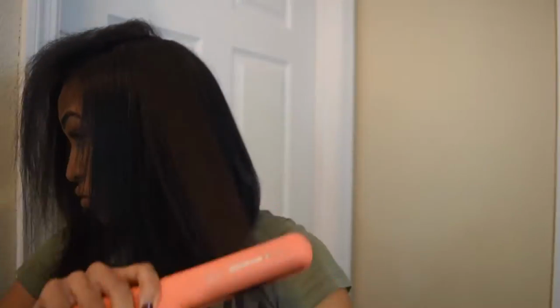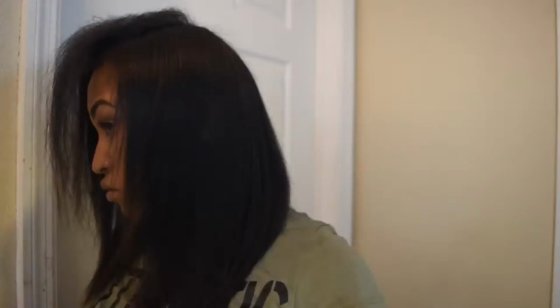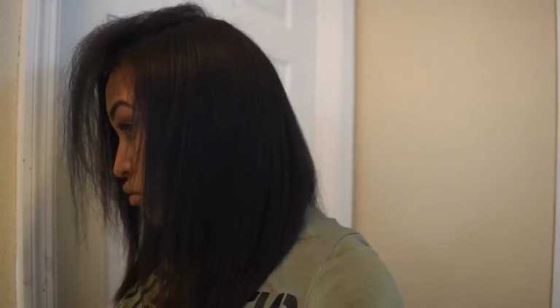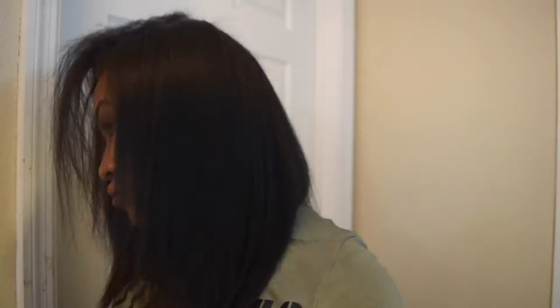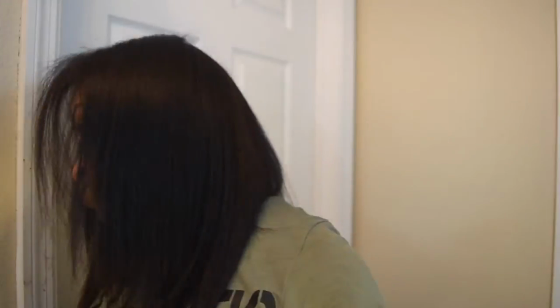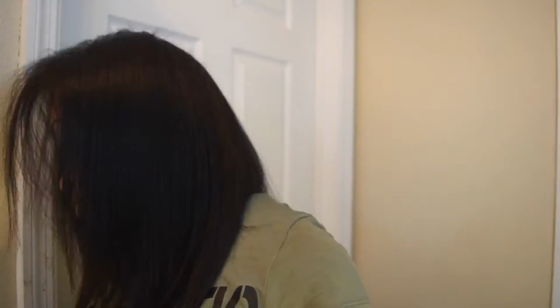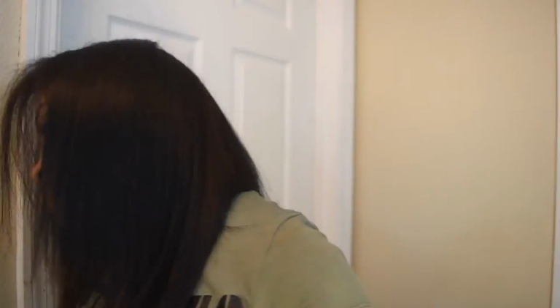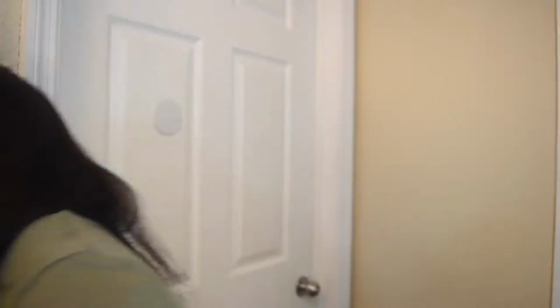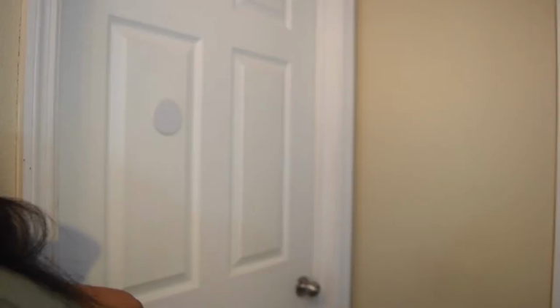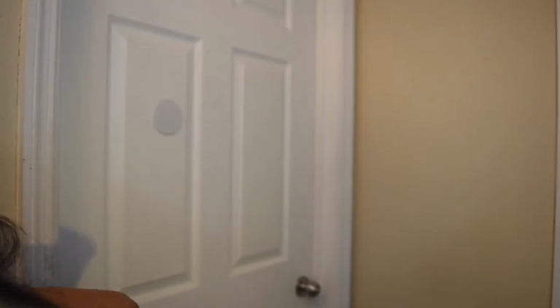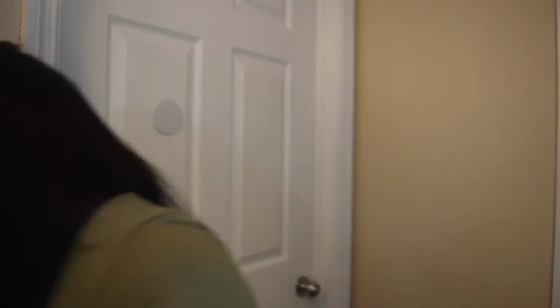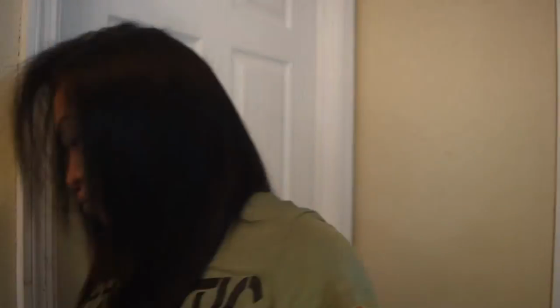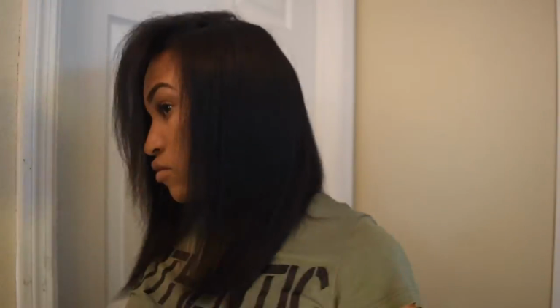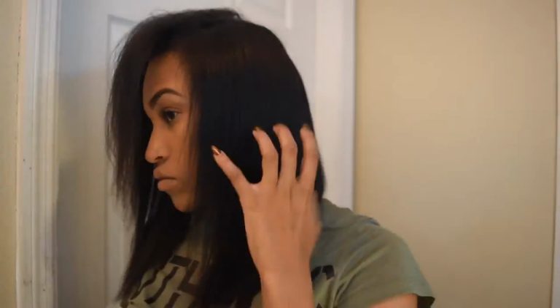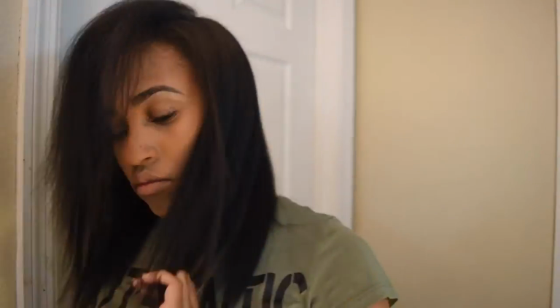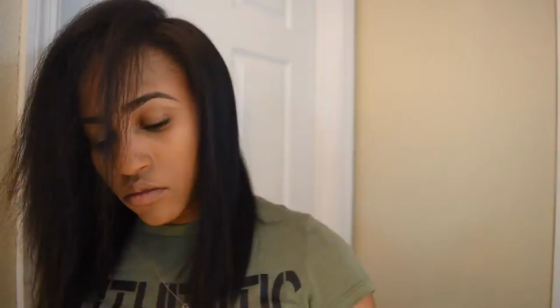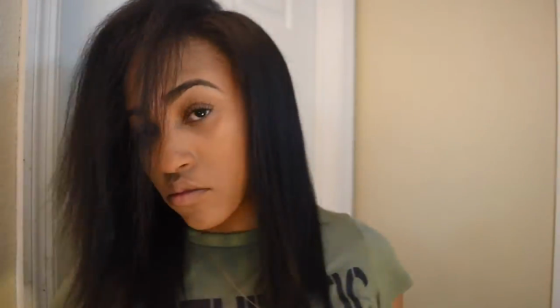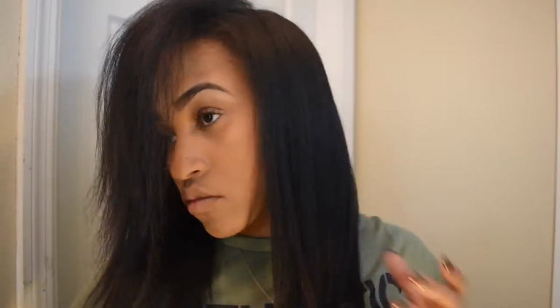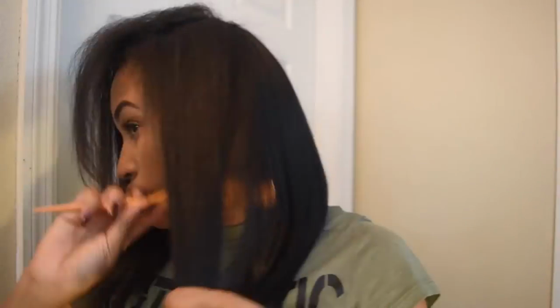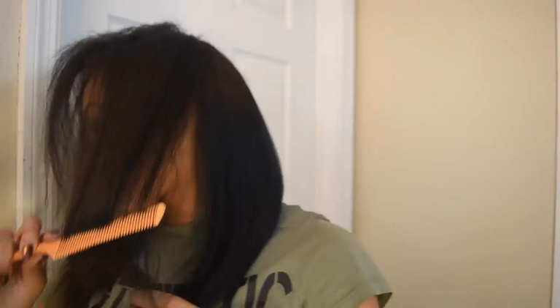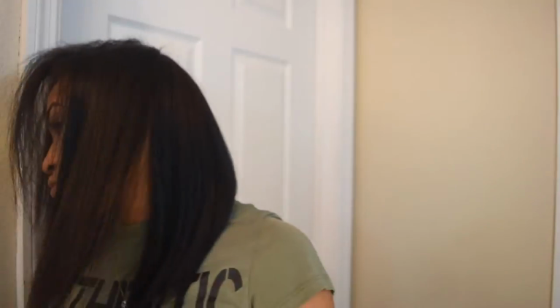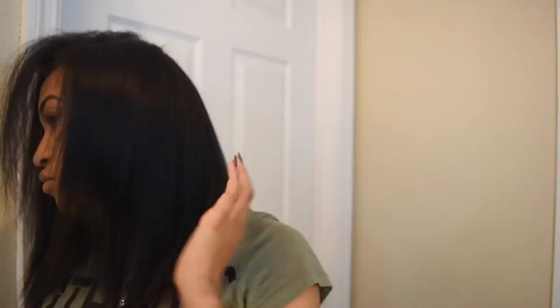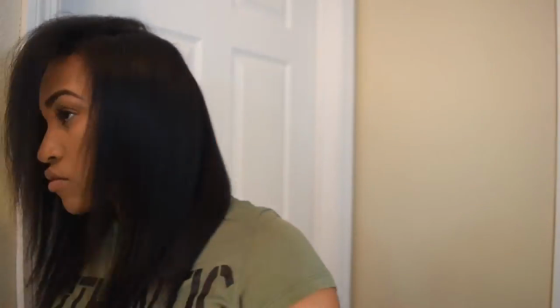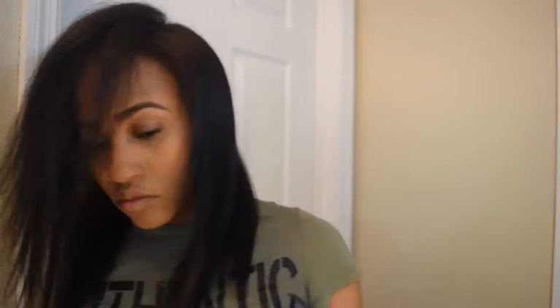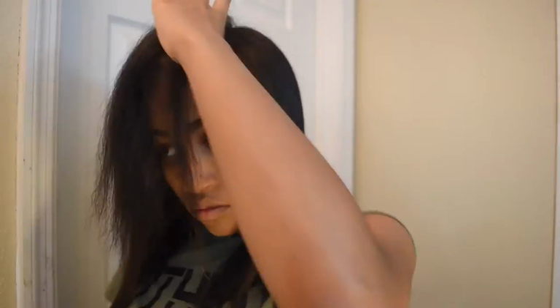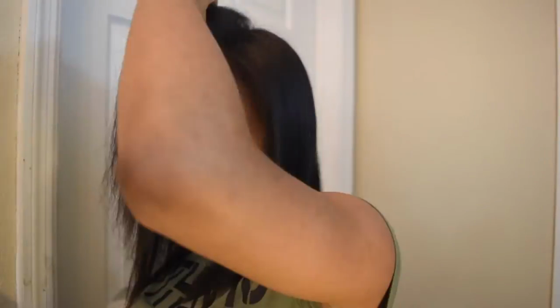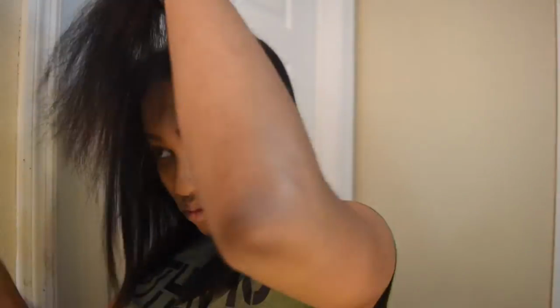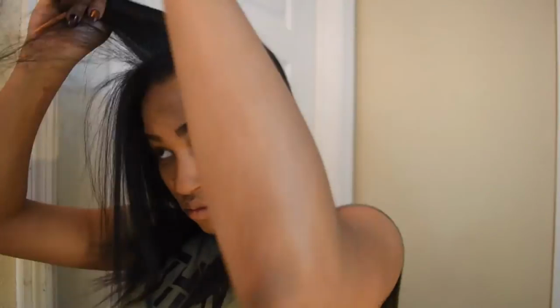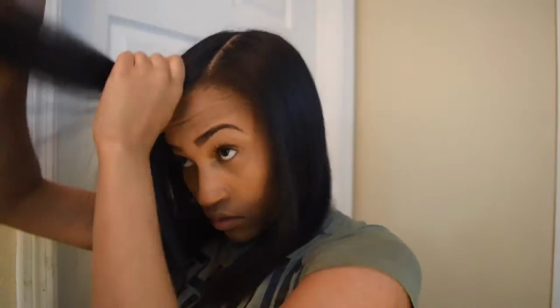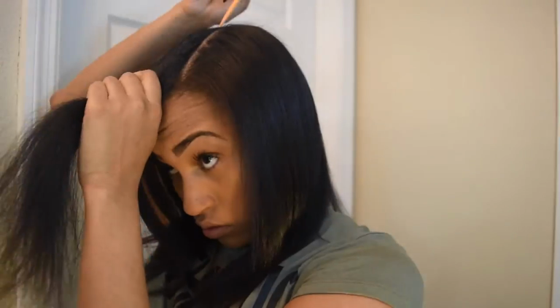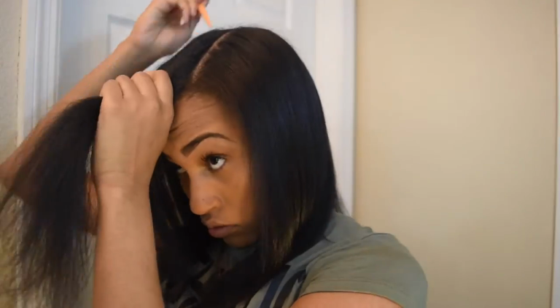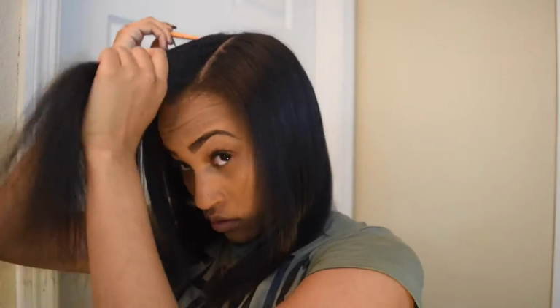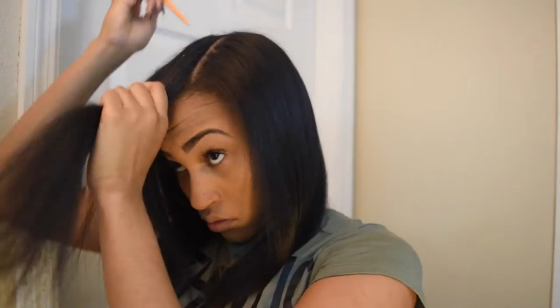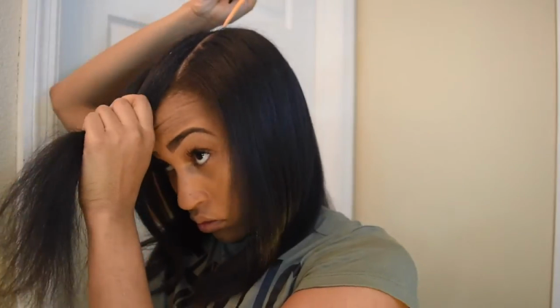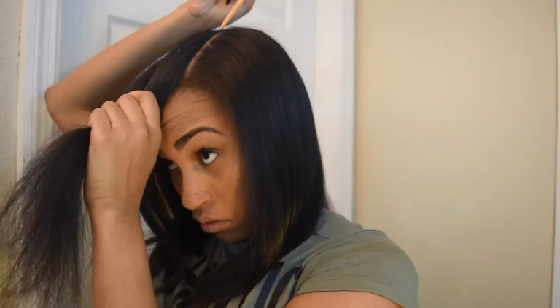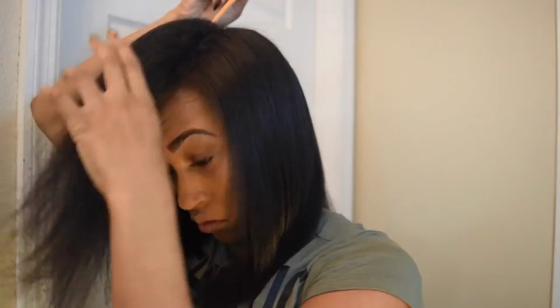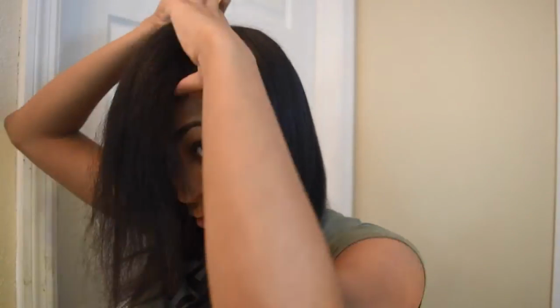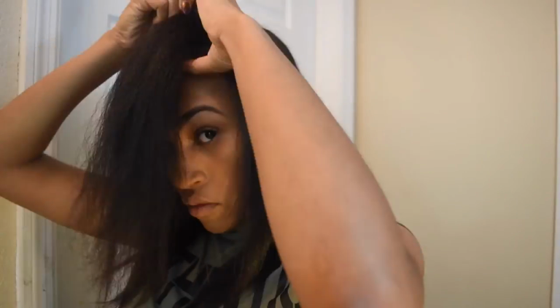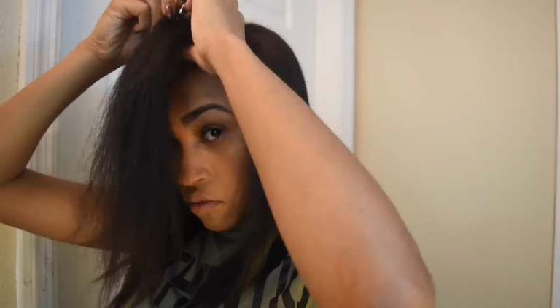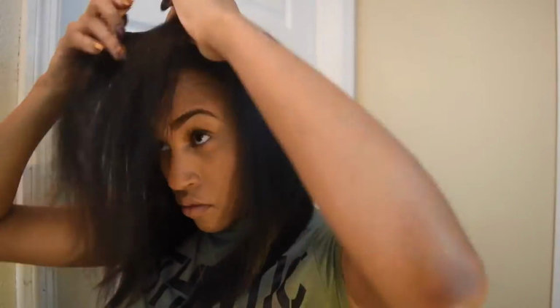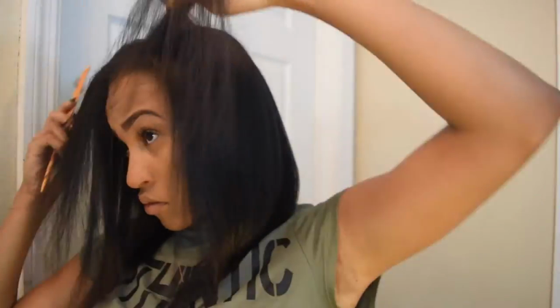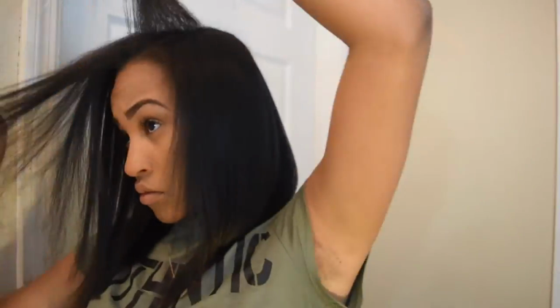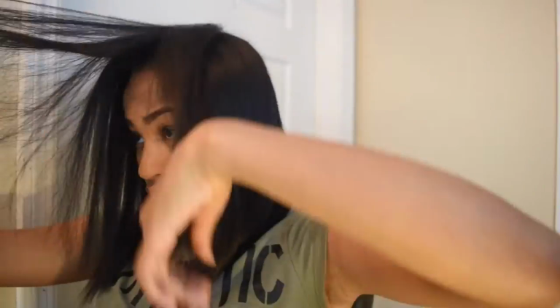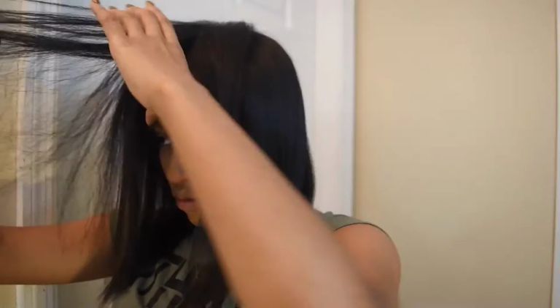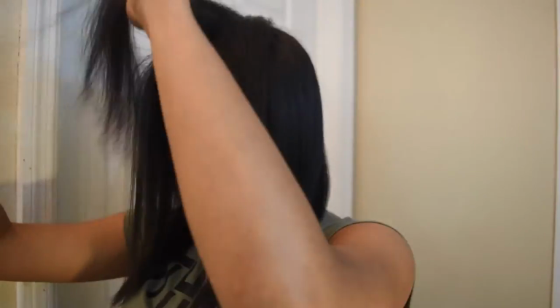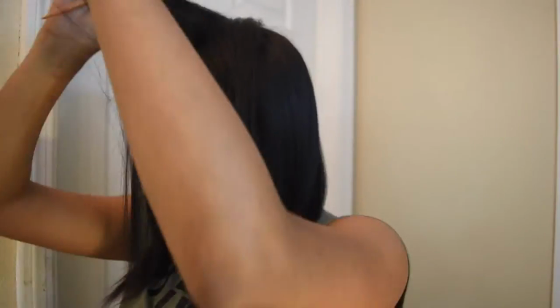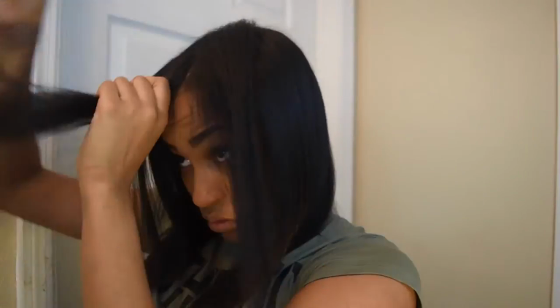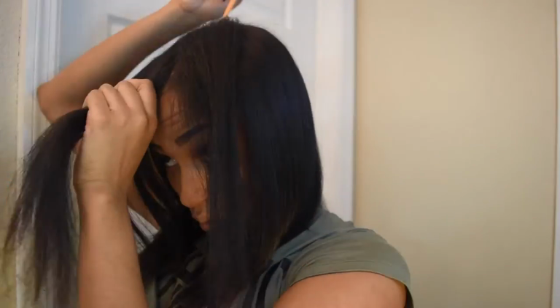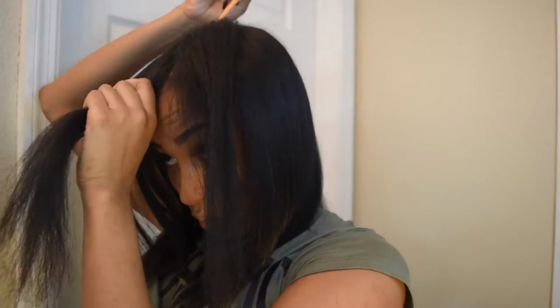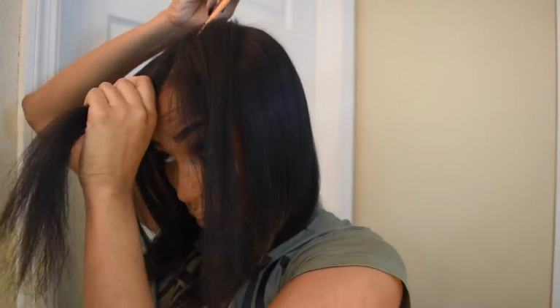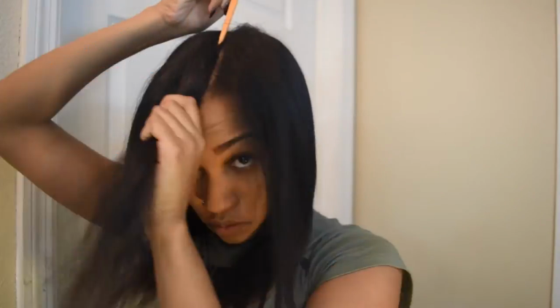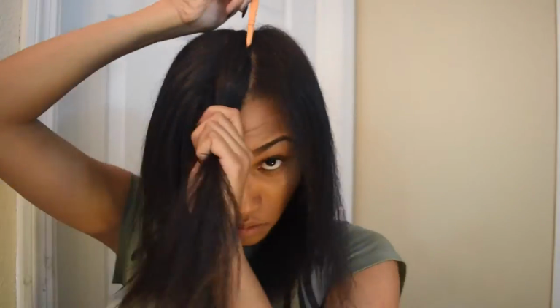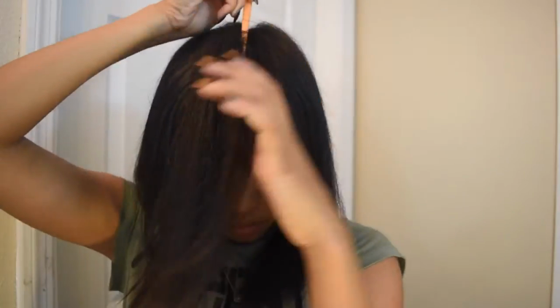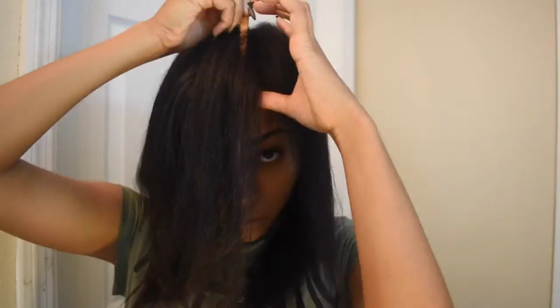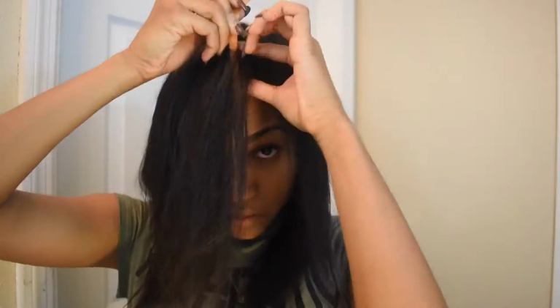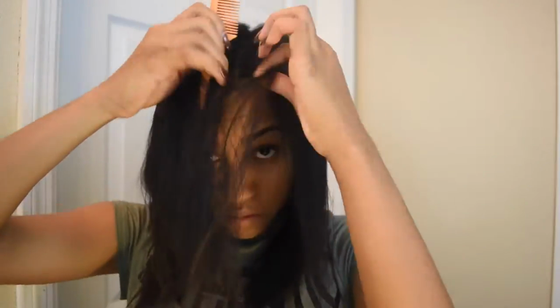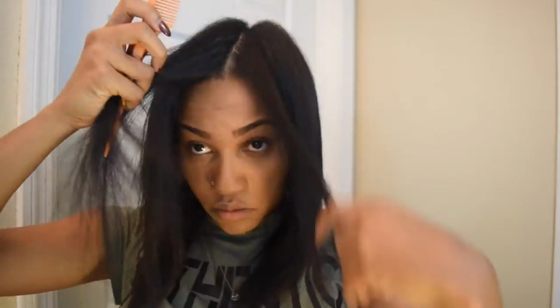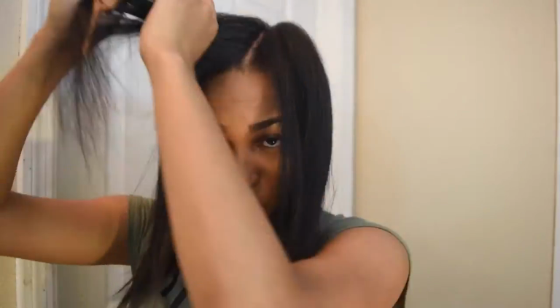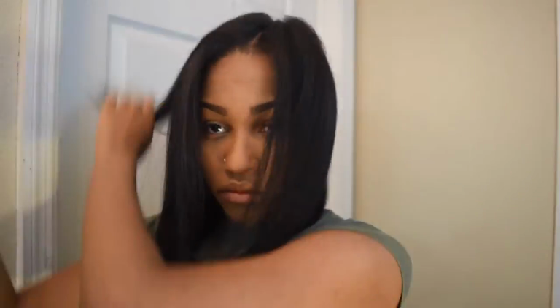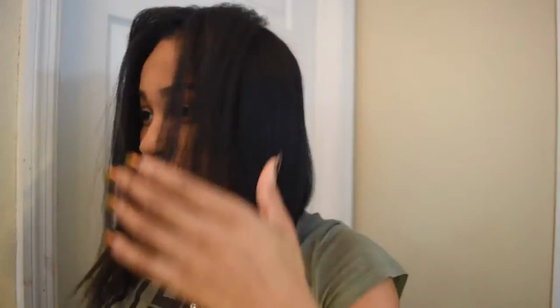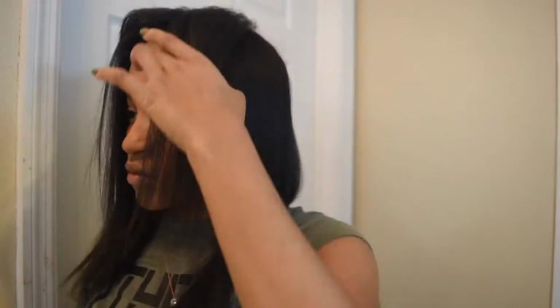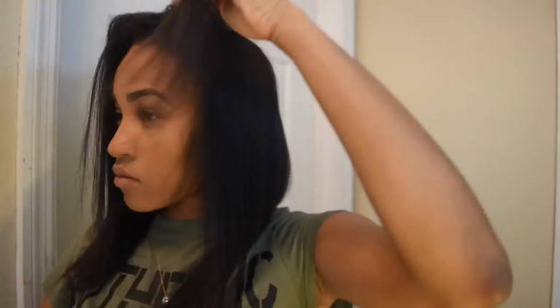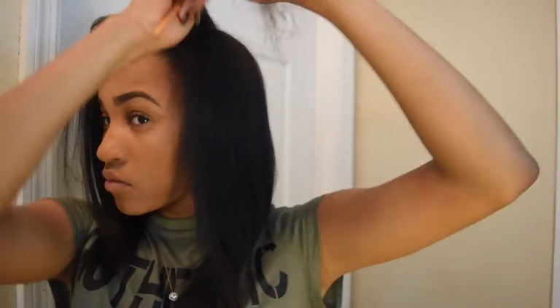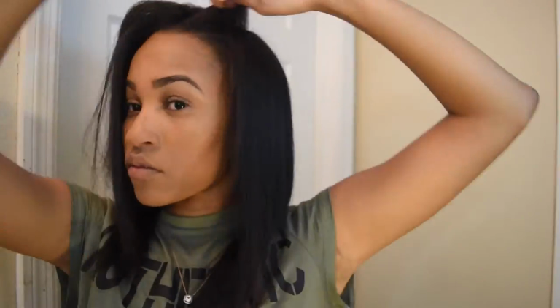When I do my front sections, I don't focus too much on my edges because I normally go back and do those at the end.